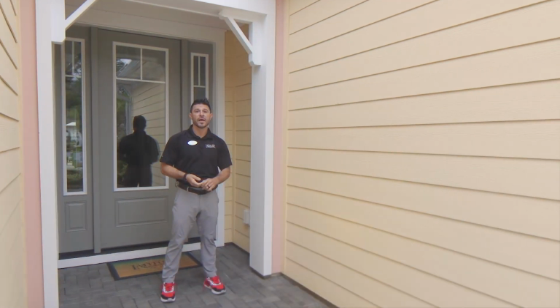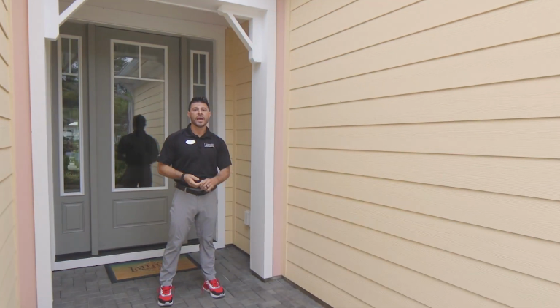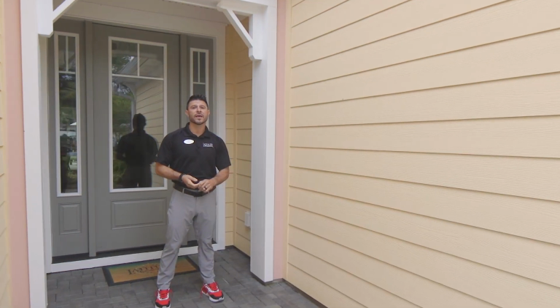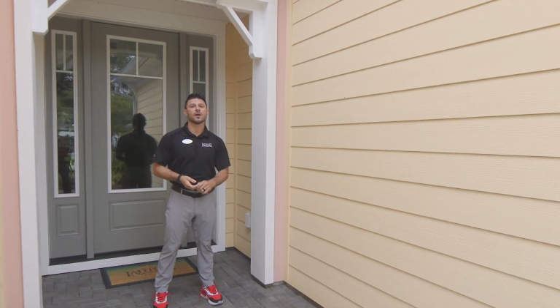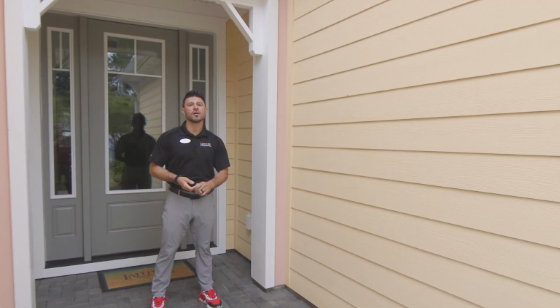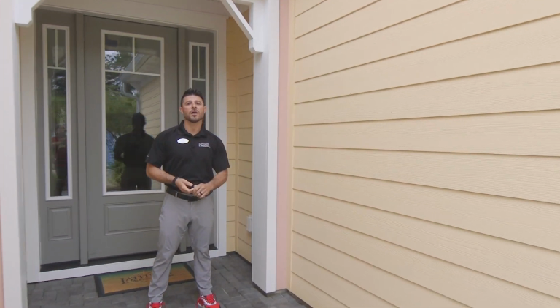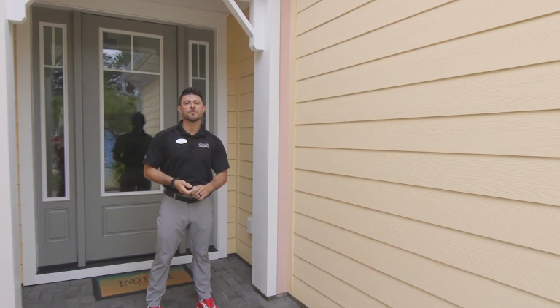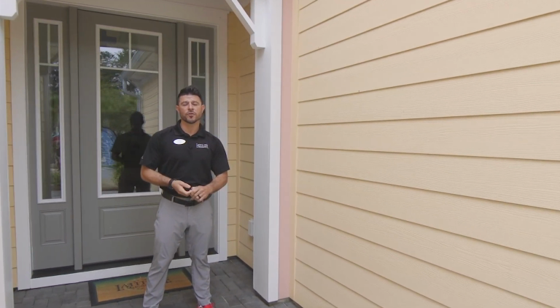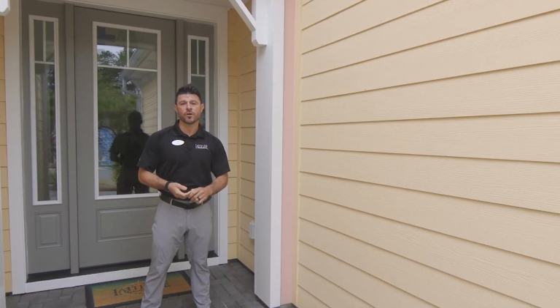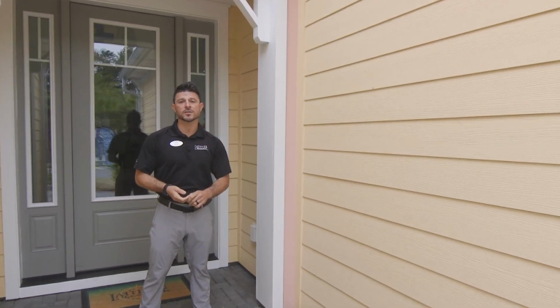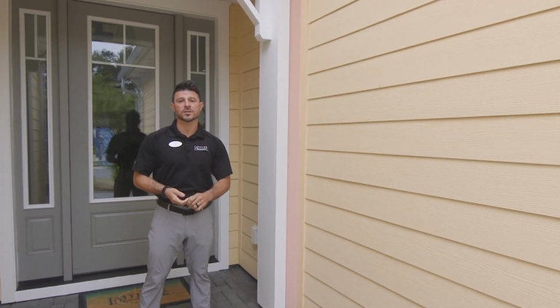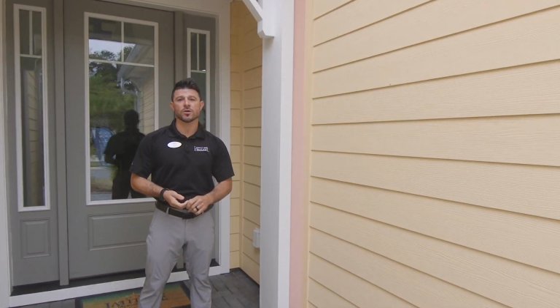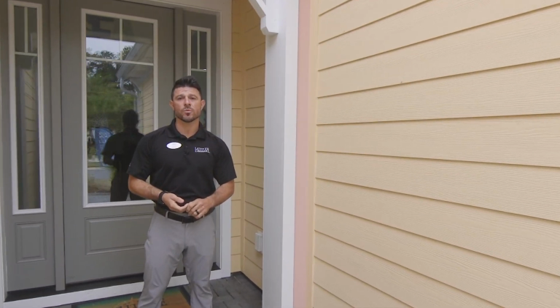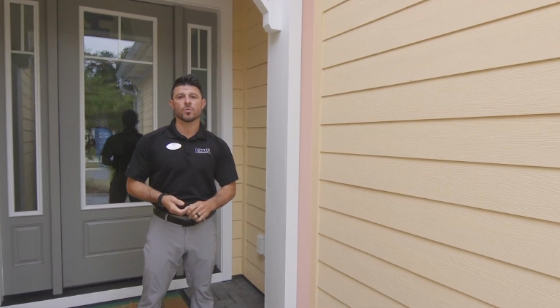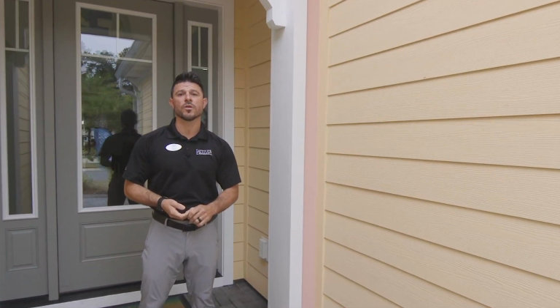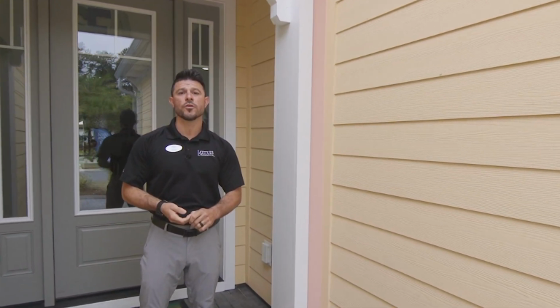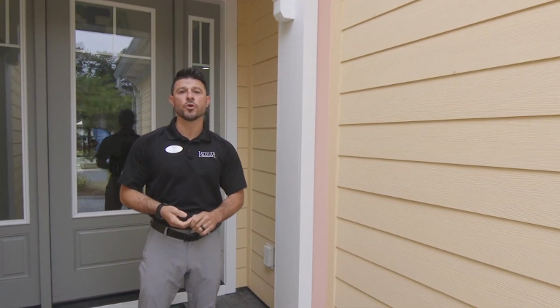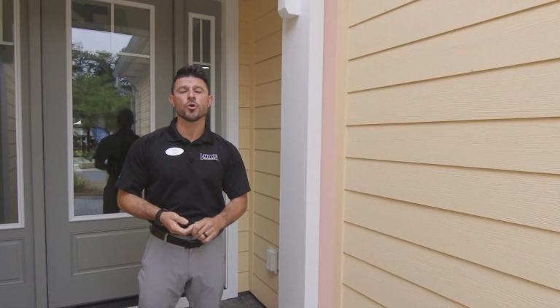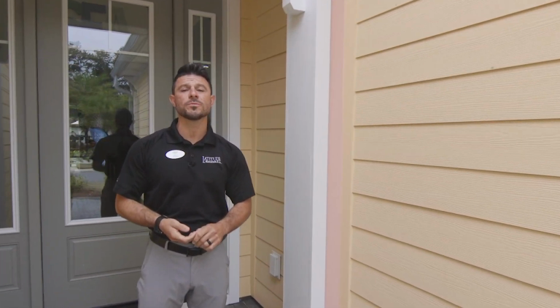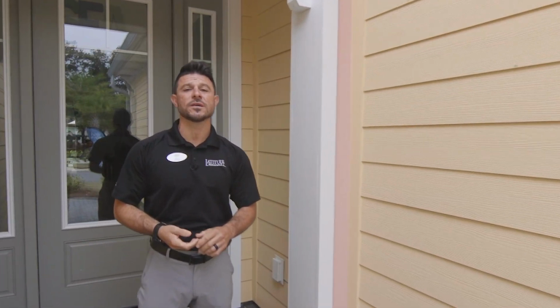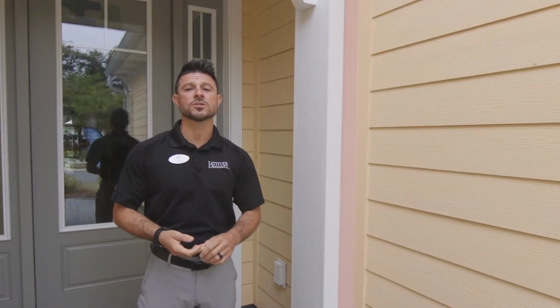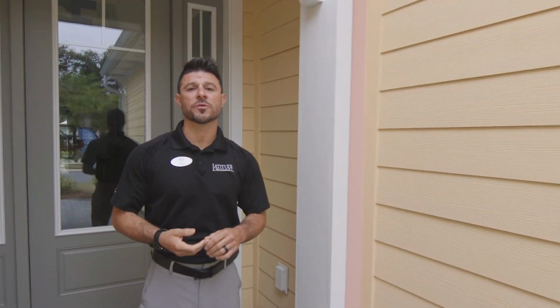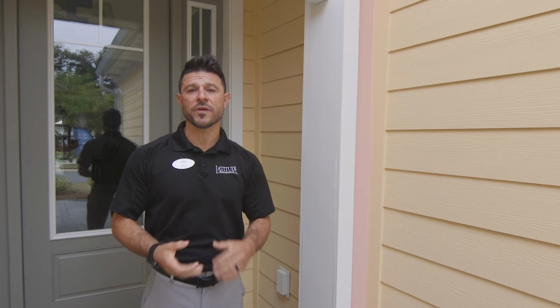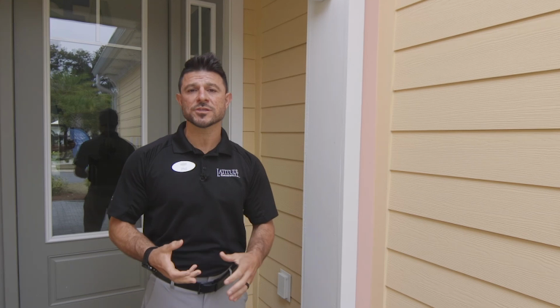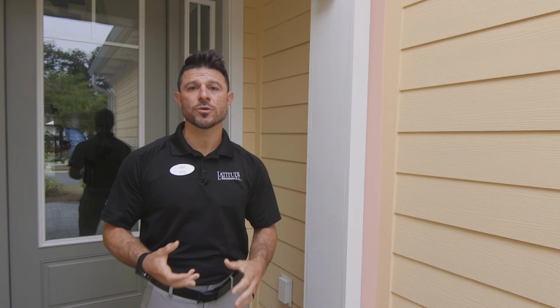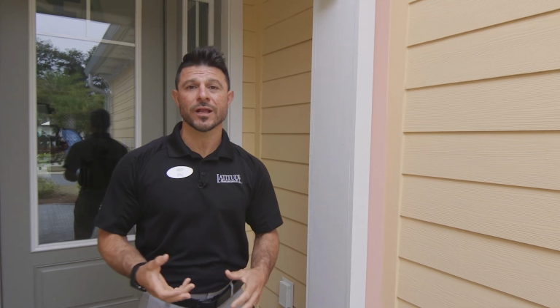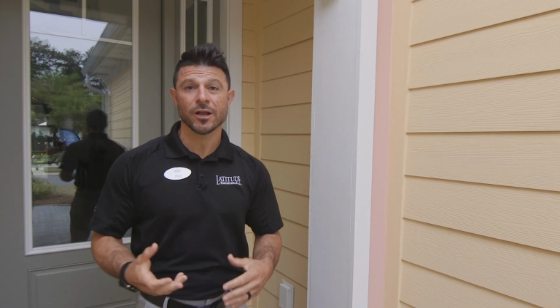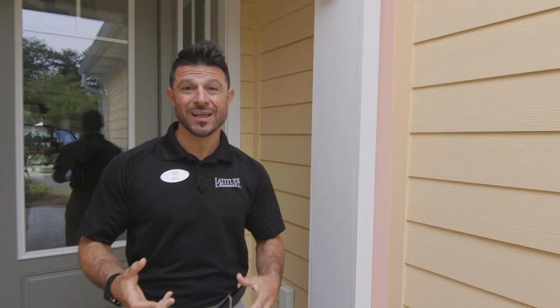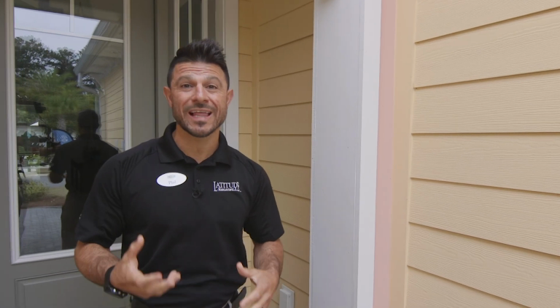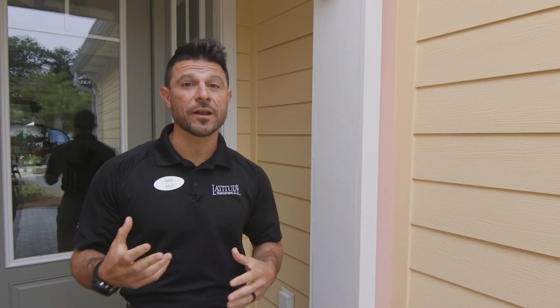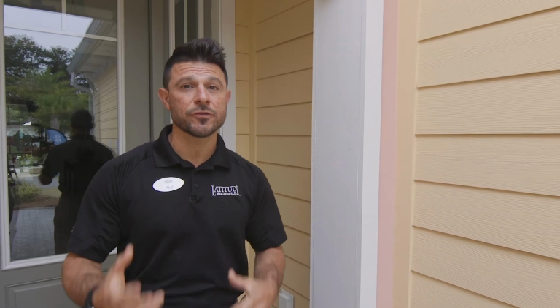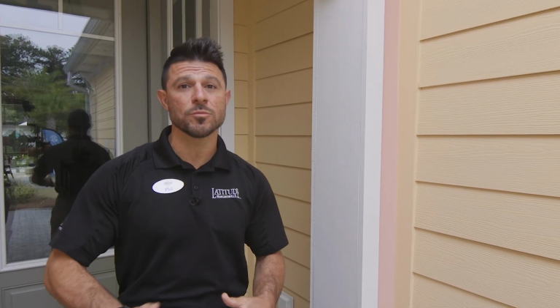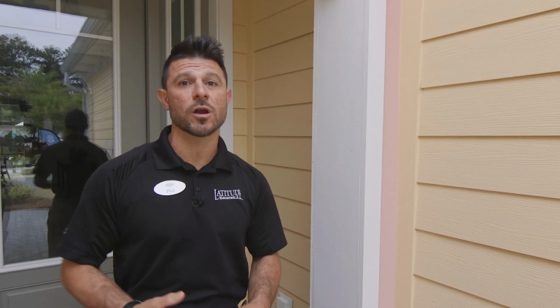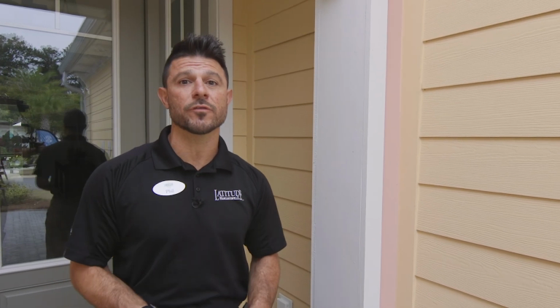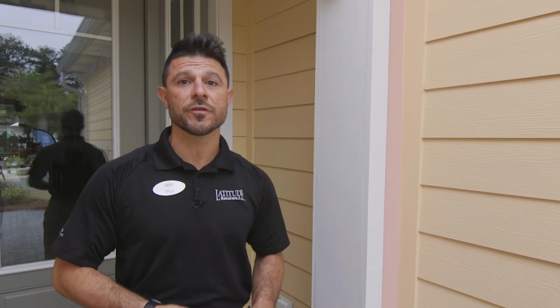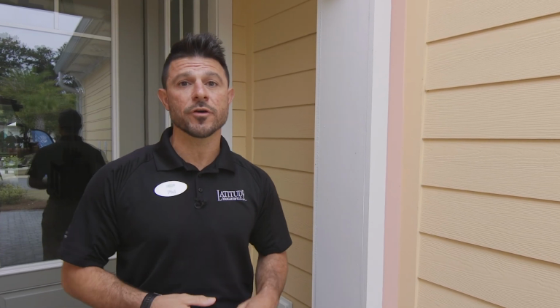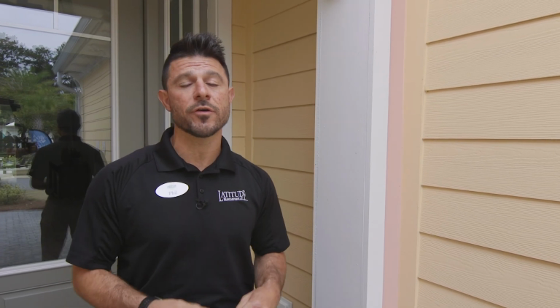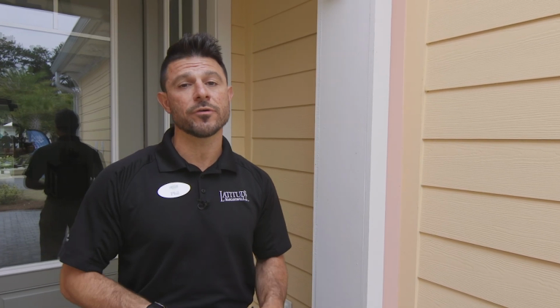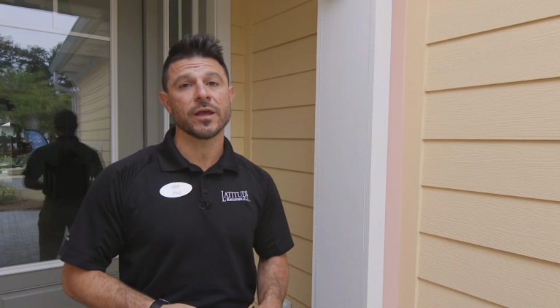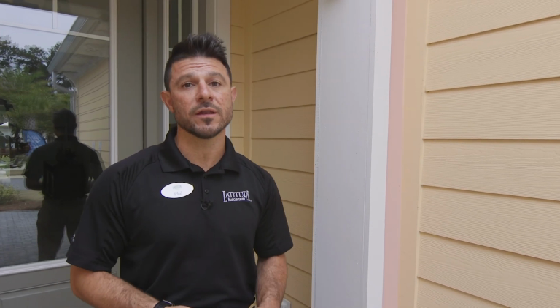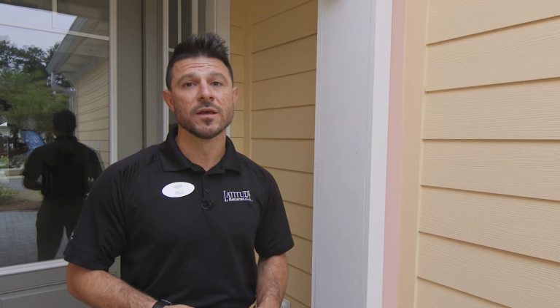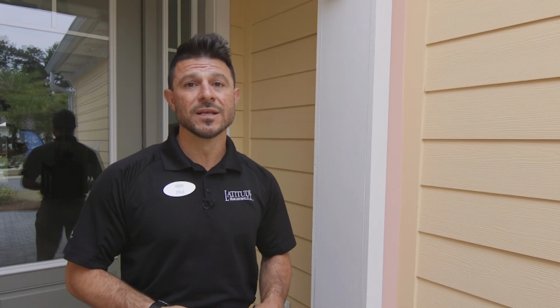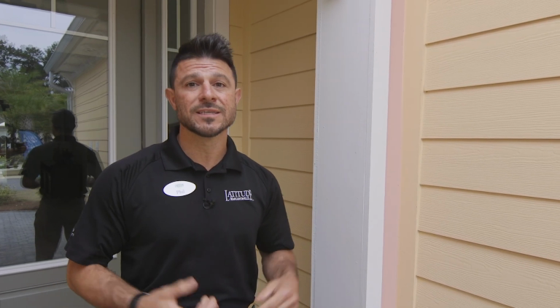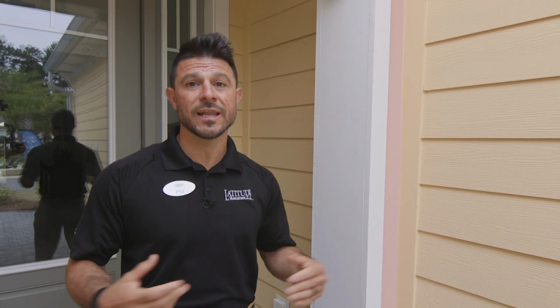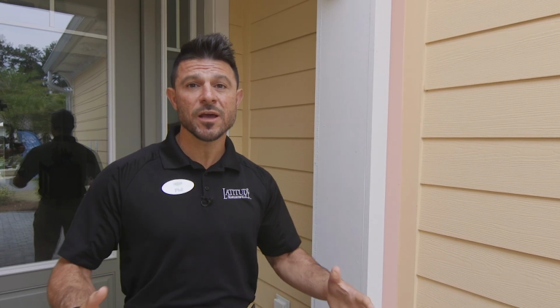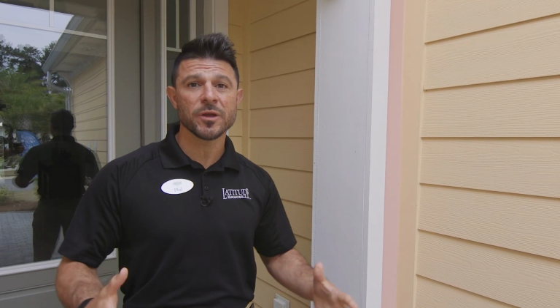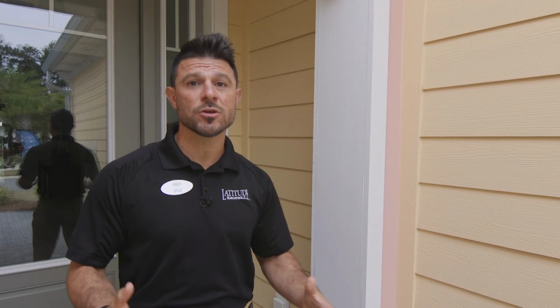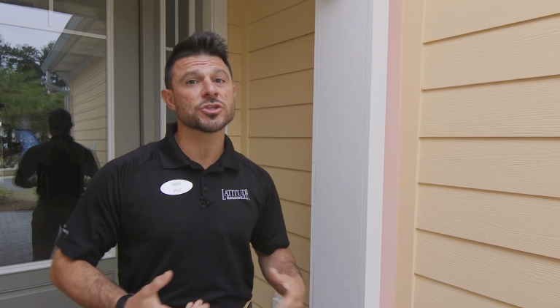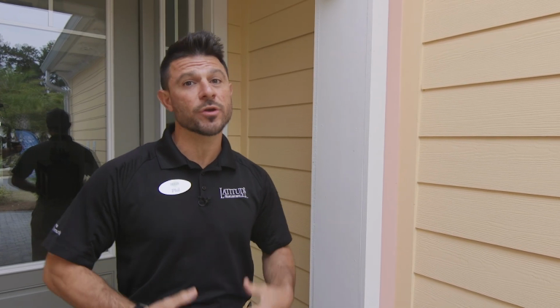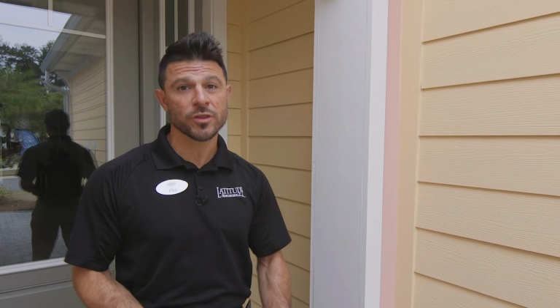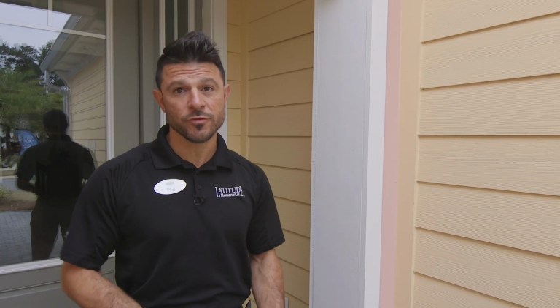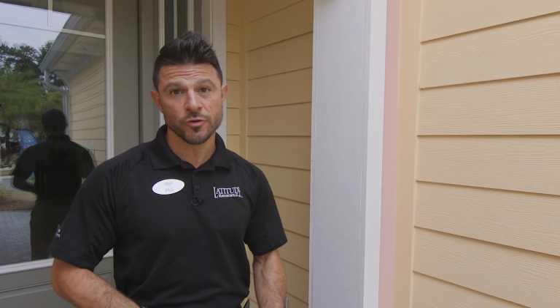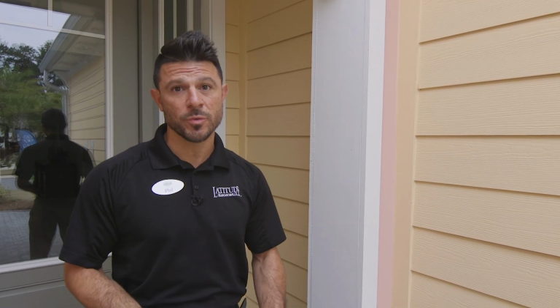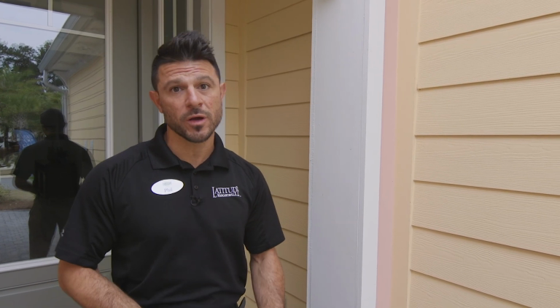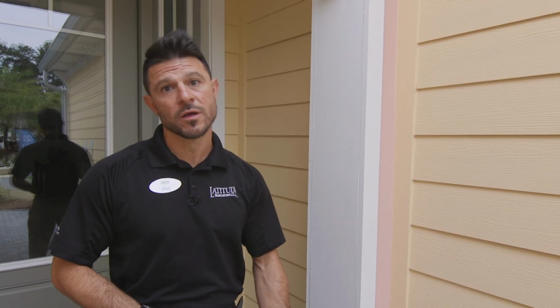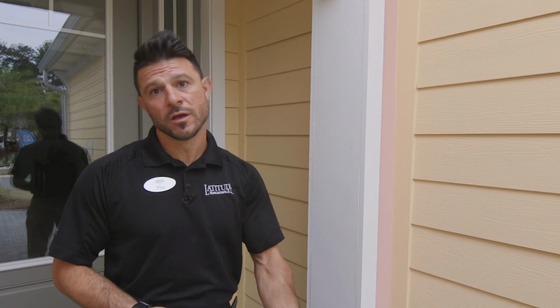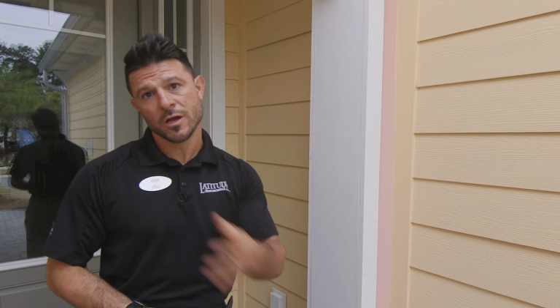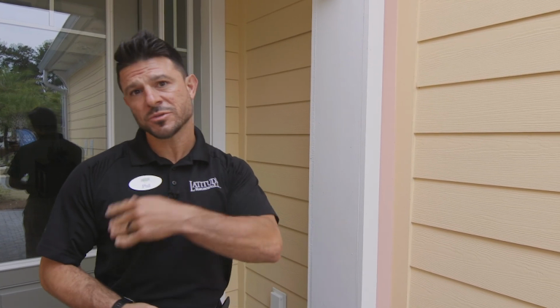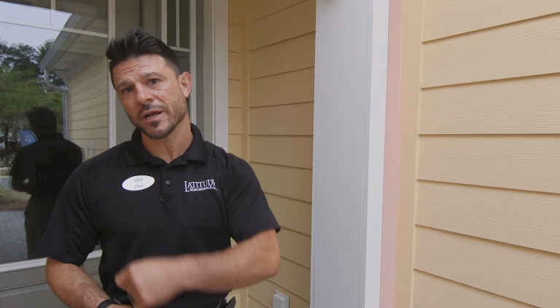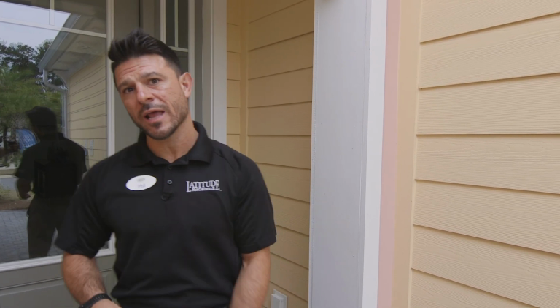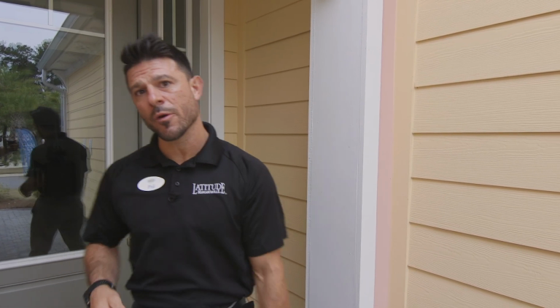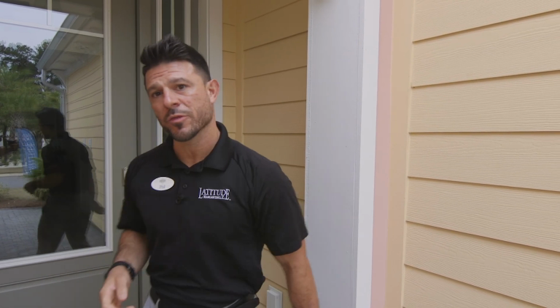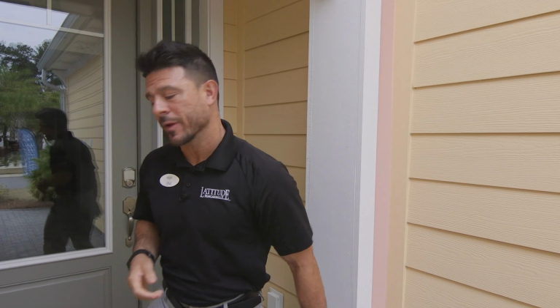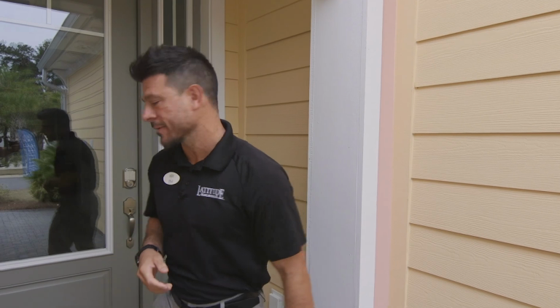Hey y'all, I'm Phil Roscoe, one of the new home sales professionals here at Latitude Margaritaville Hilton Head. Today I'm here to show you the Aruba. Come check it out with me.